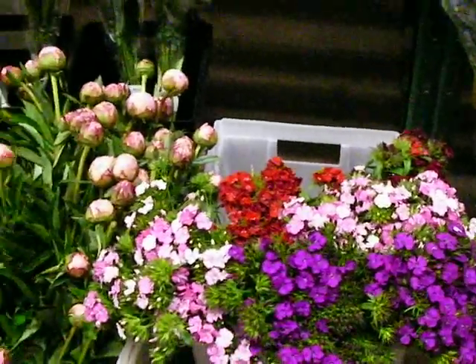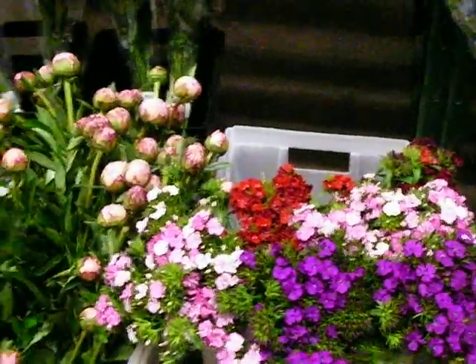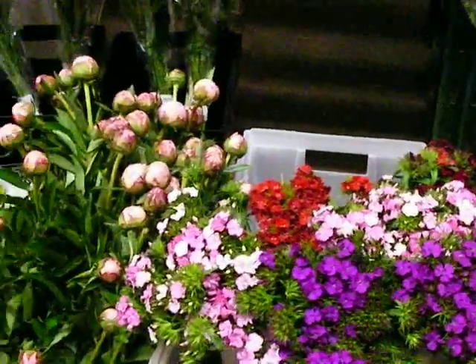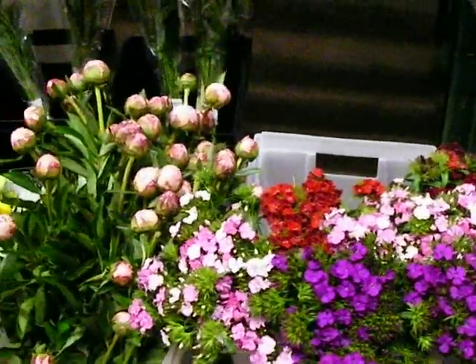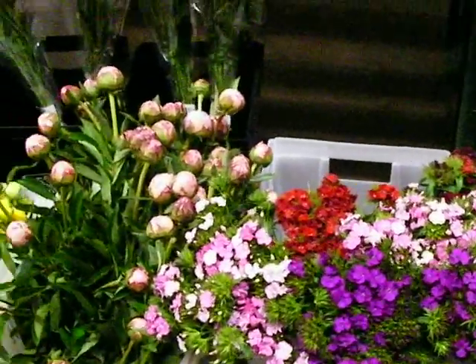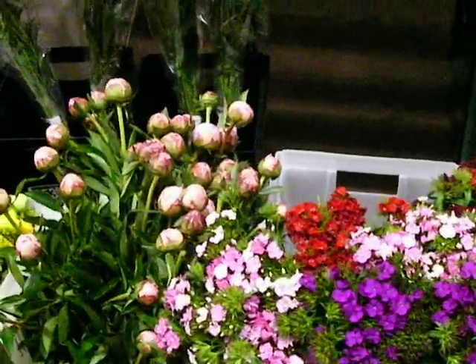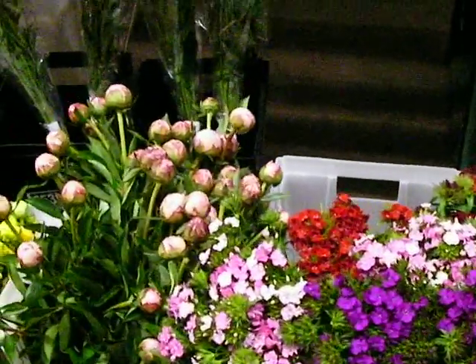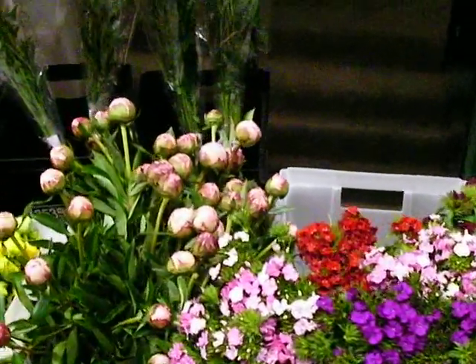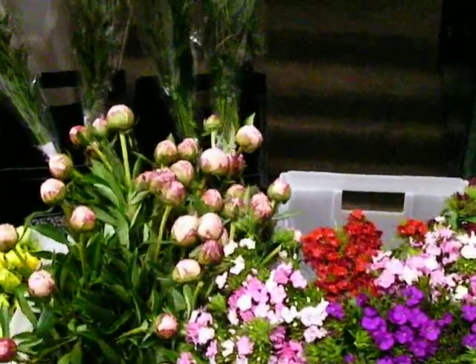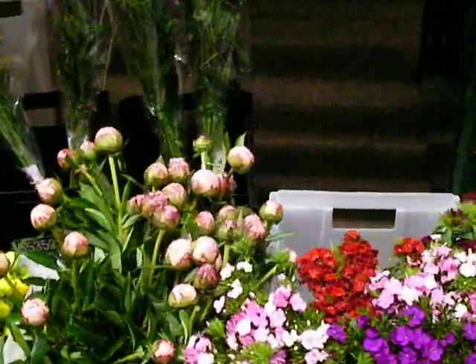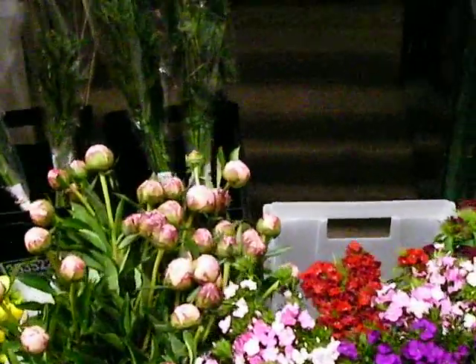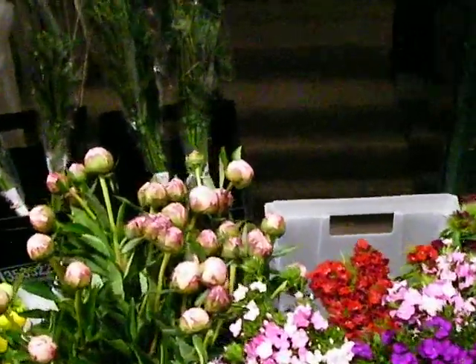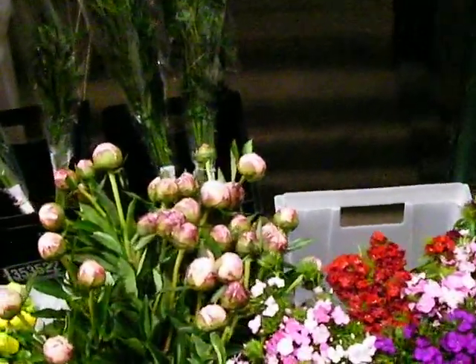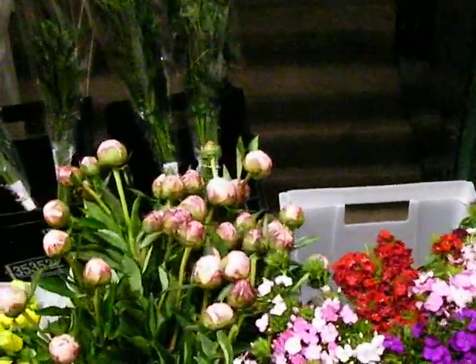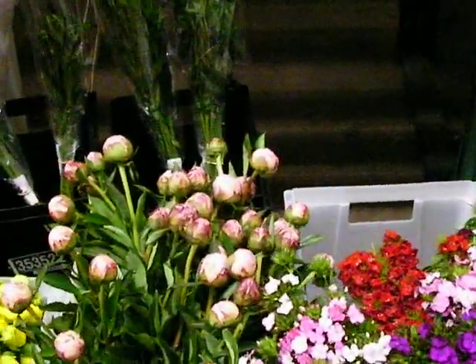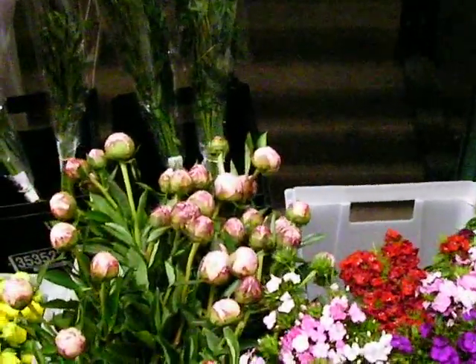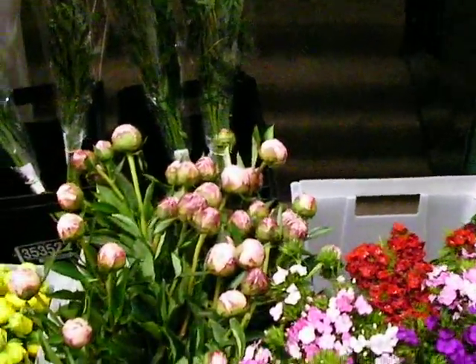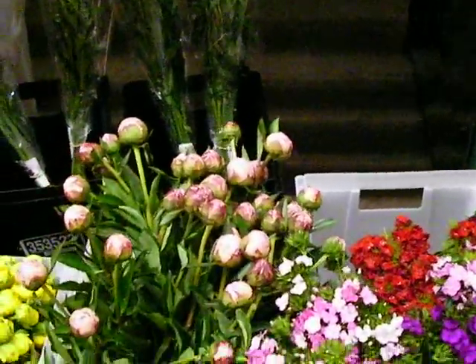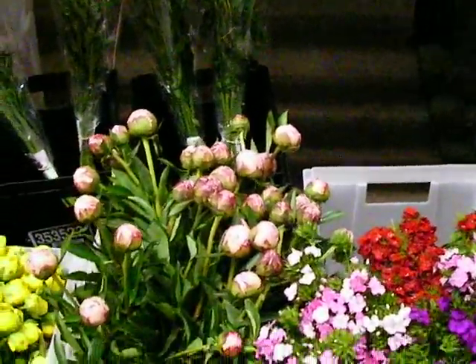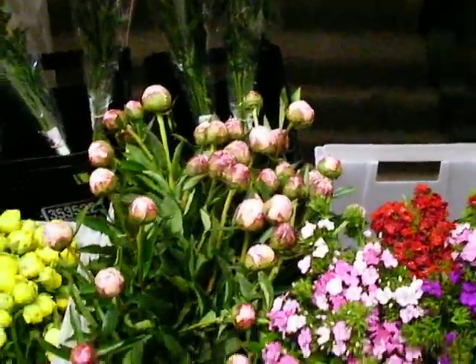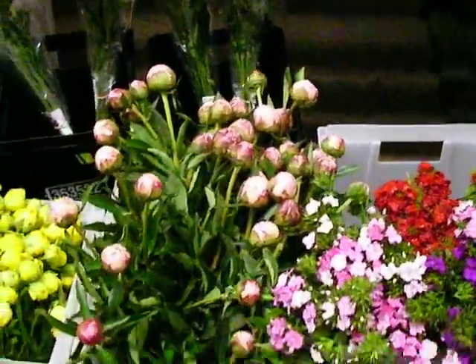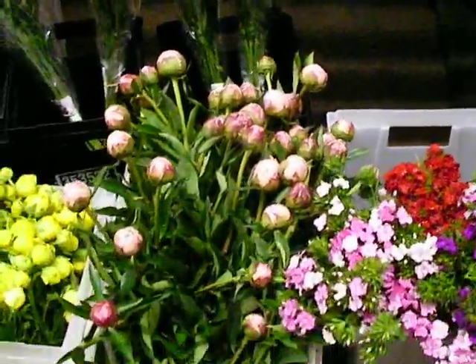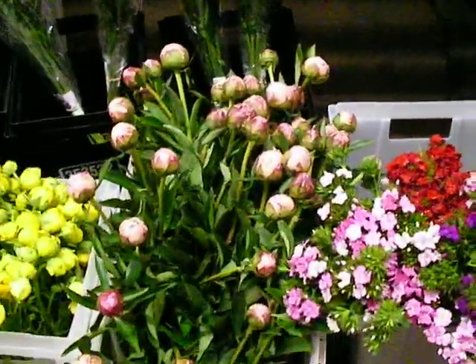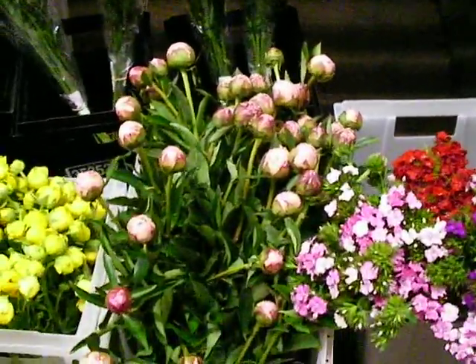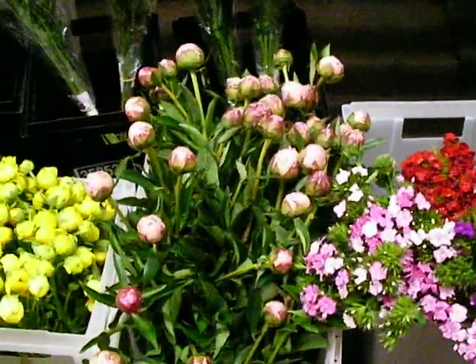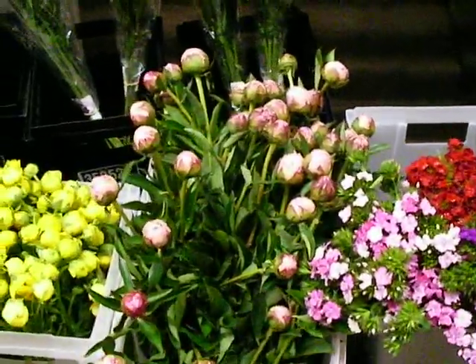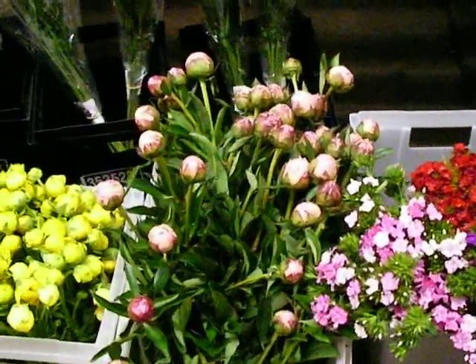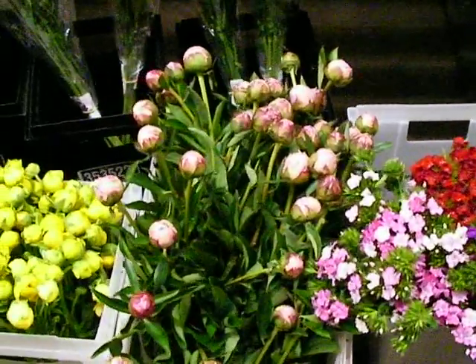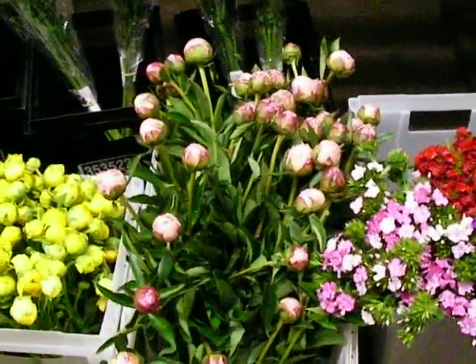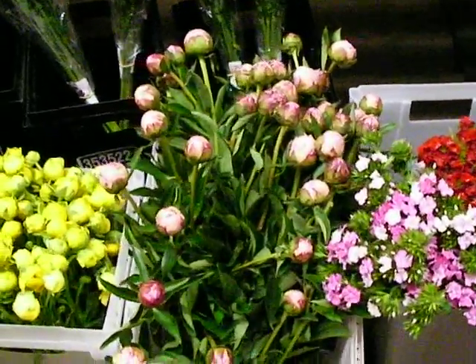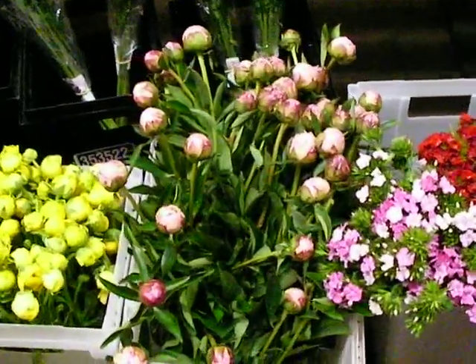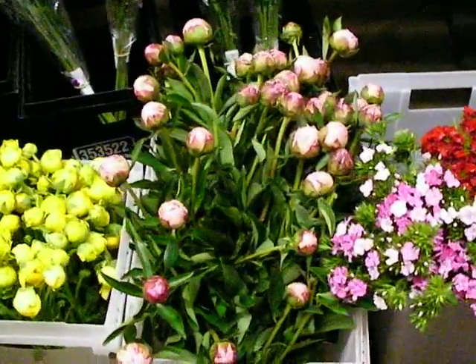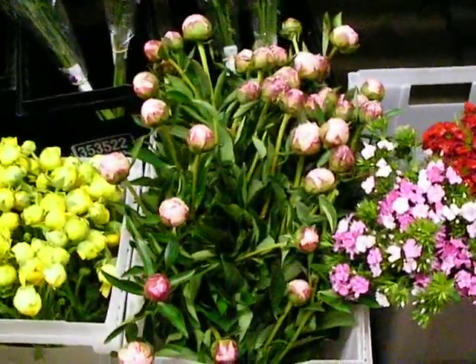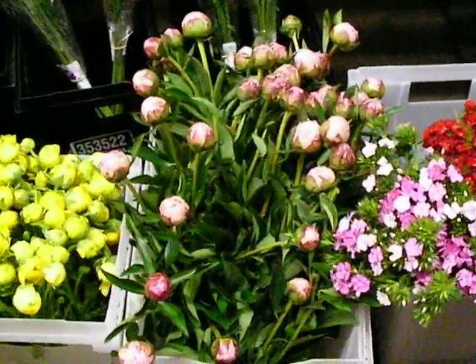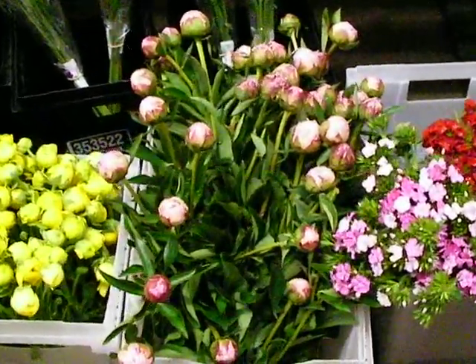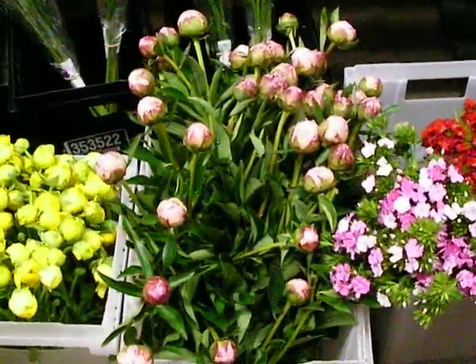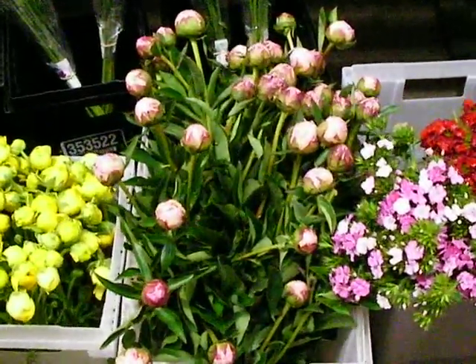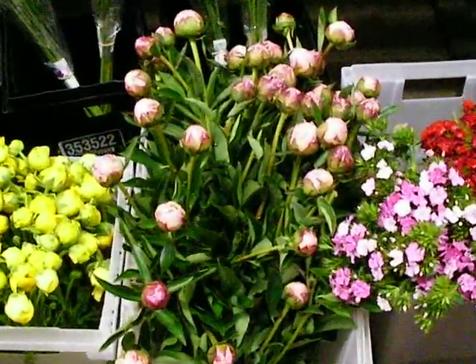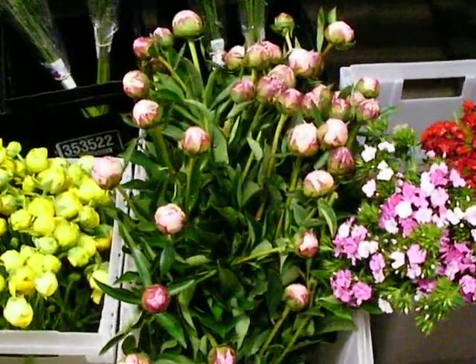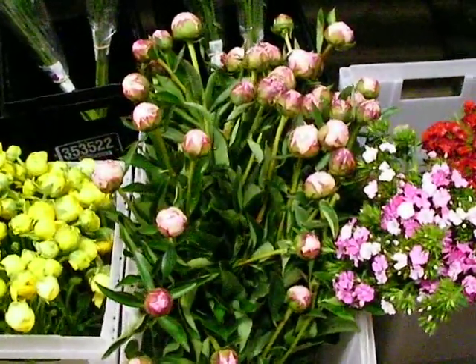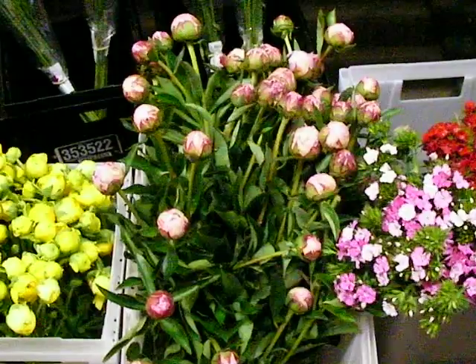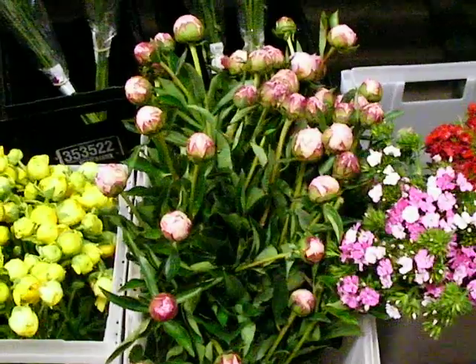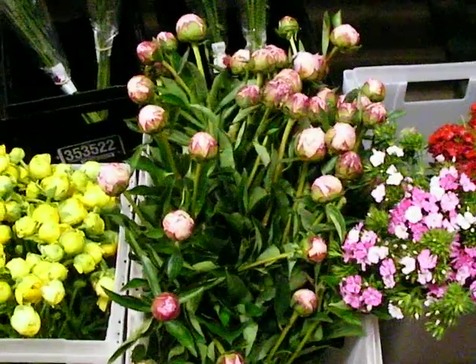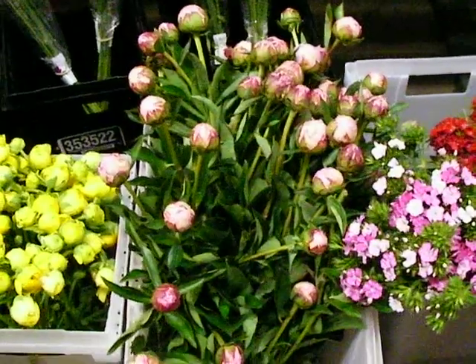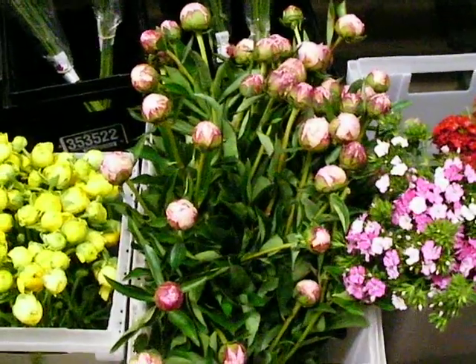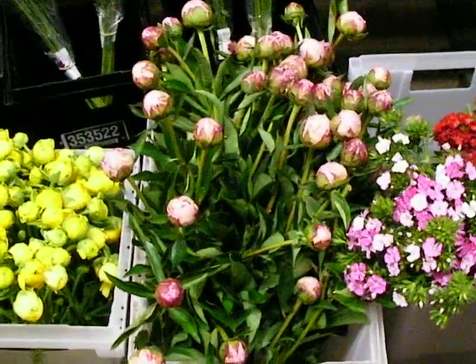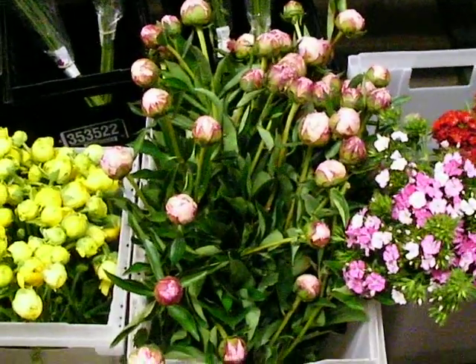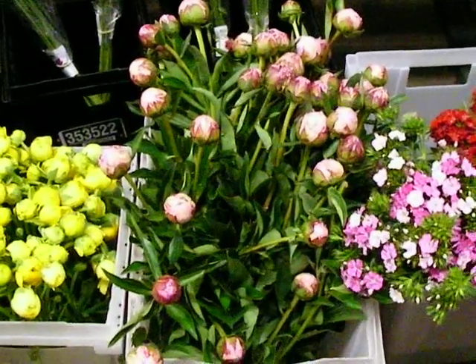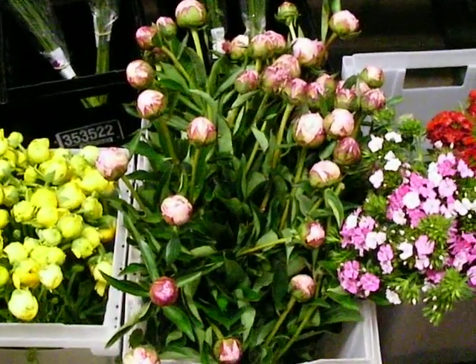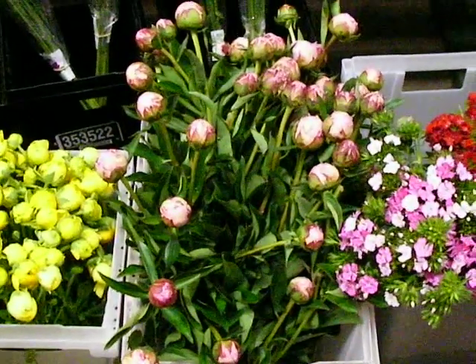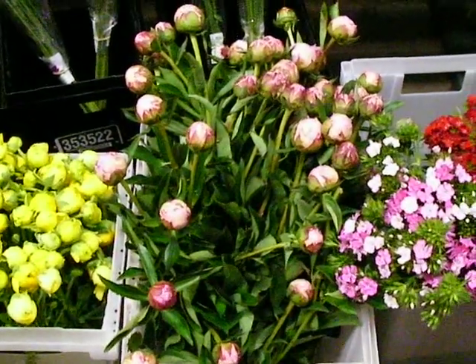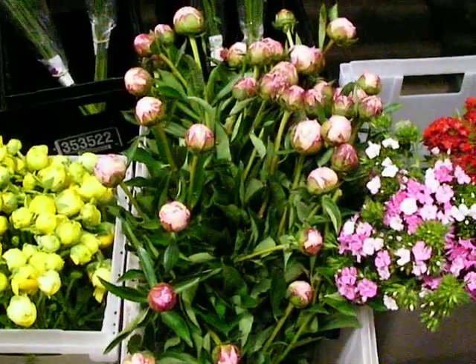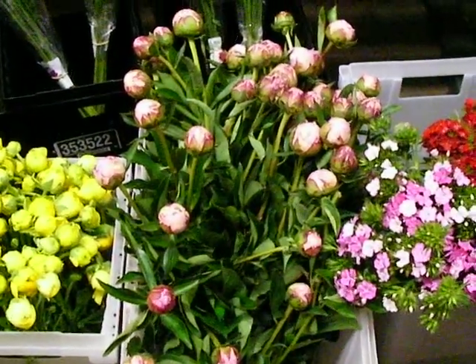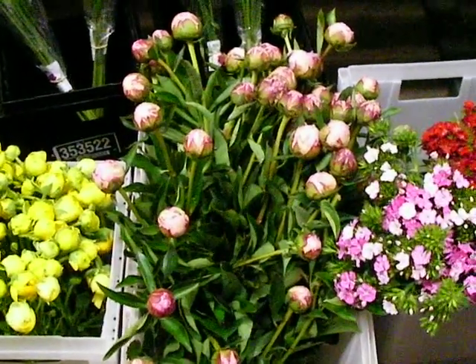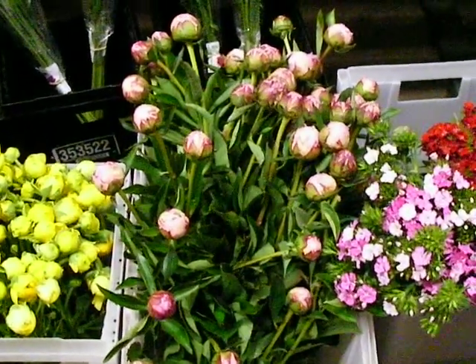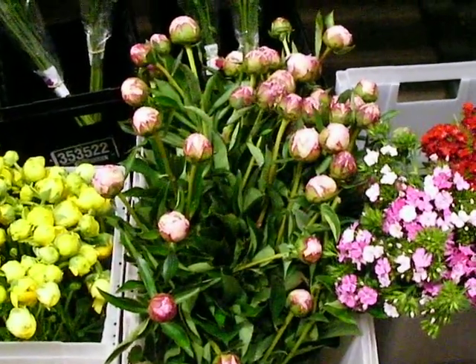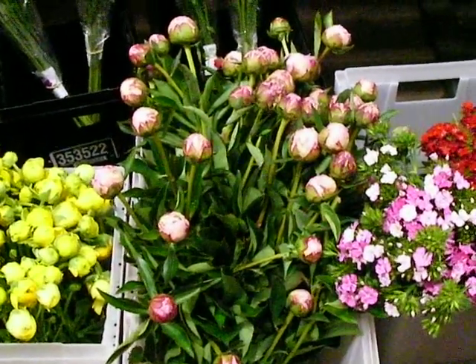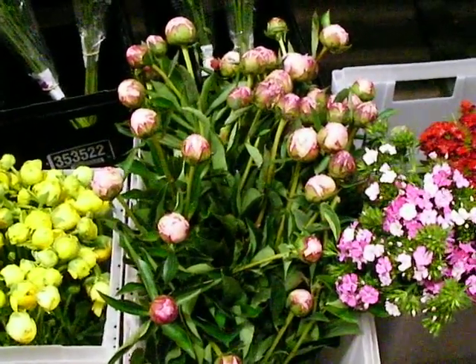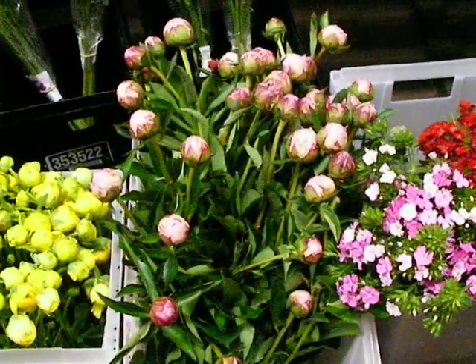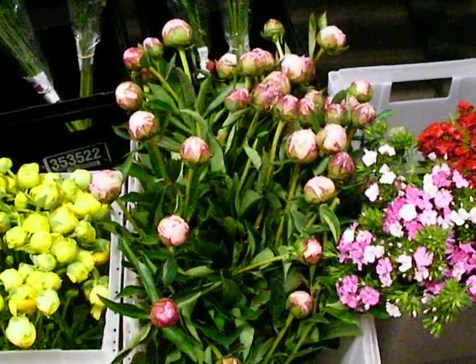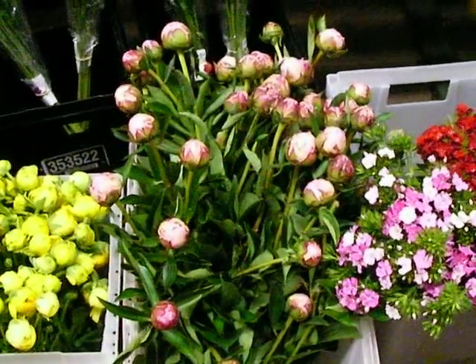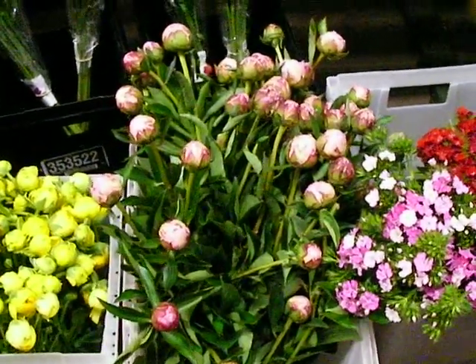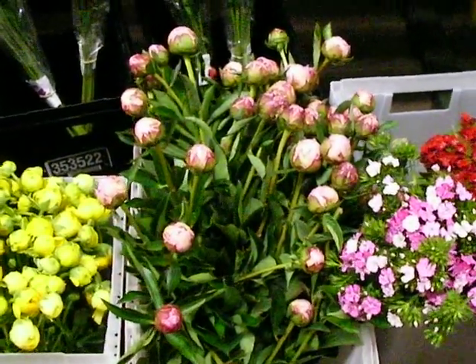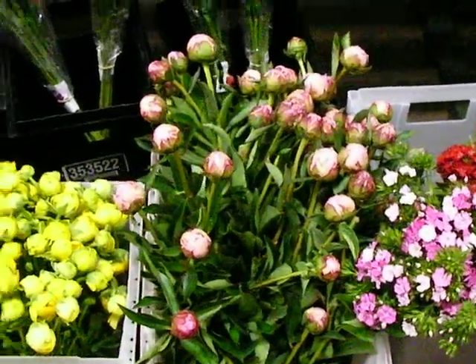We are getting into peony season, so we have five-stem bunched peonies here. These are our Sarah Bernhardt peonies, as you can see.